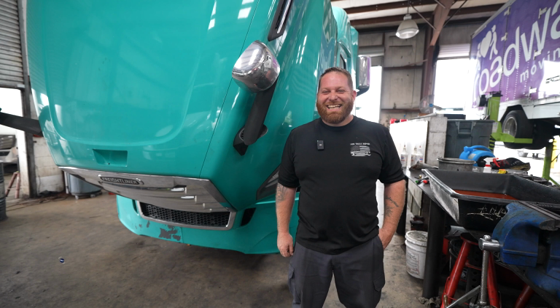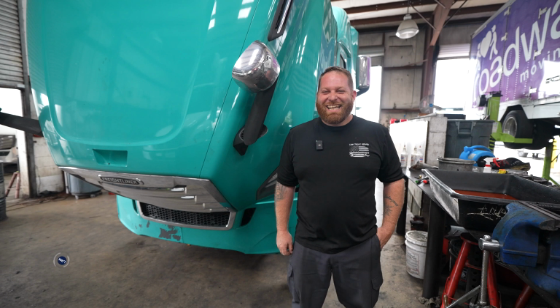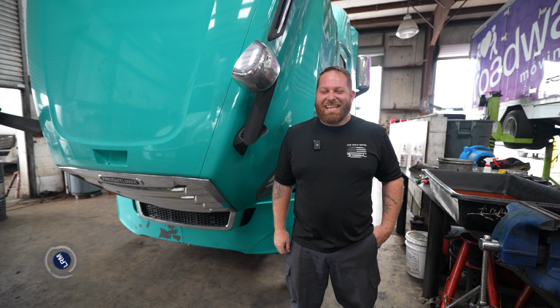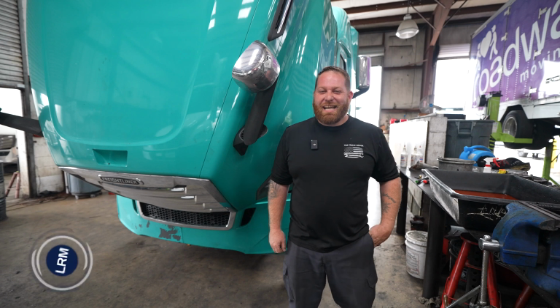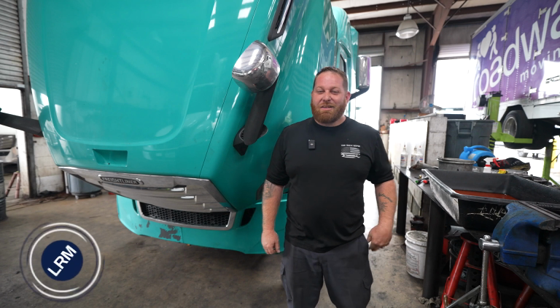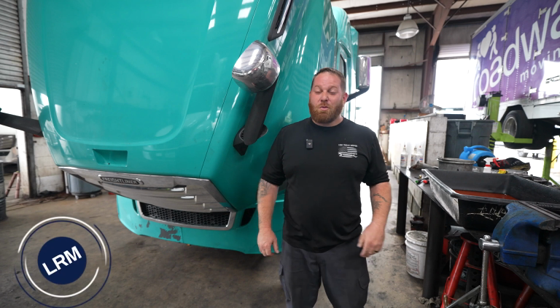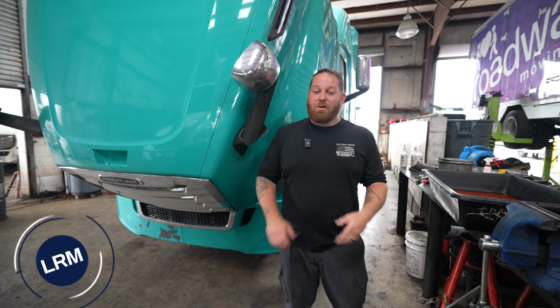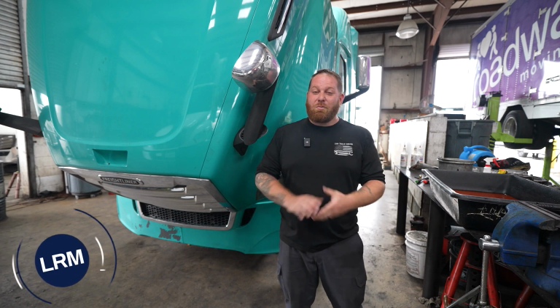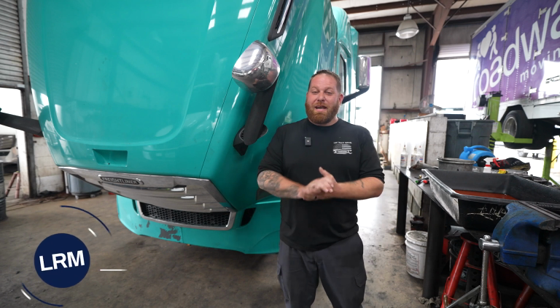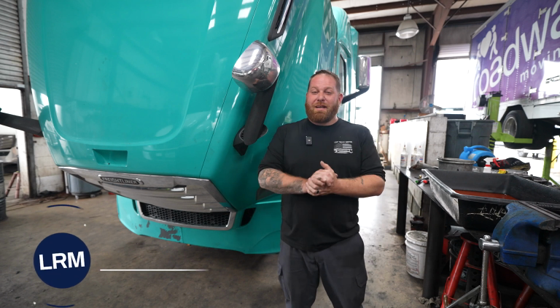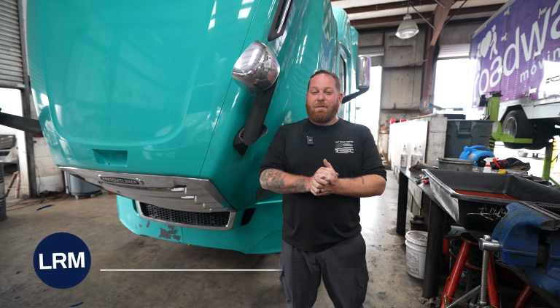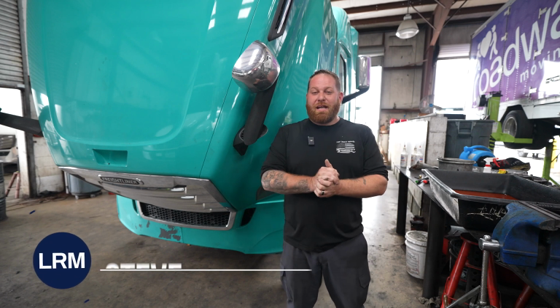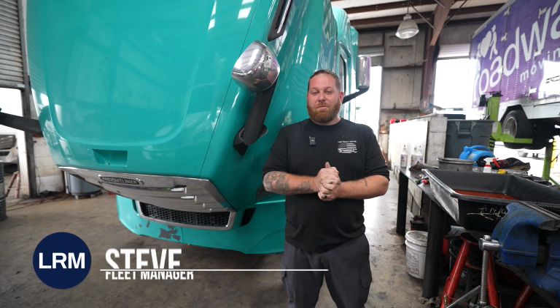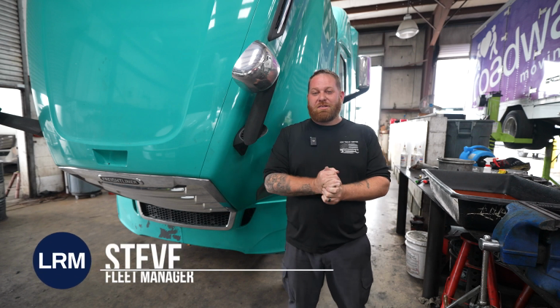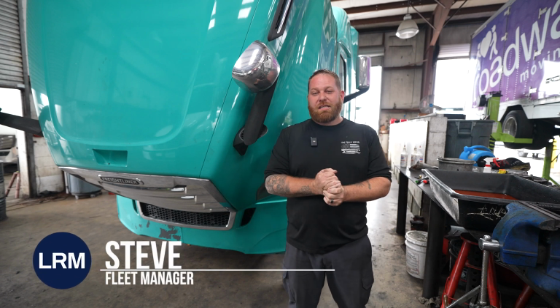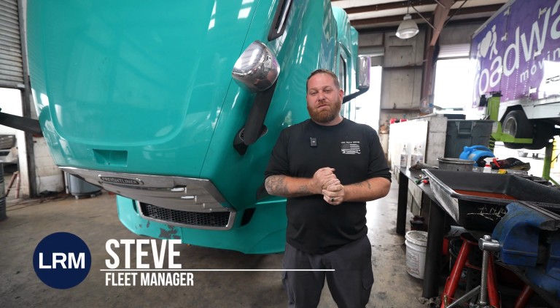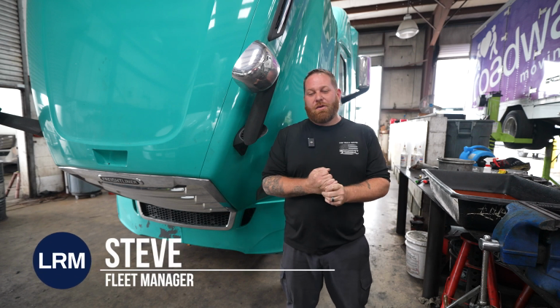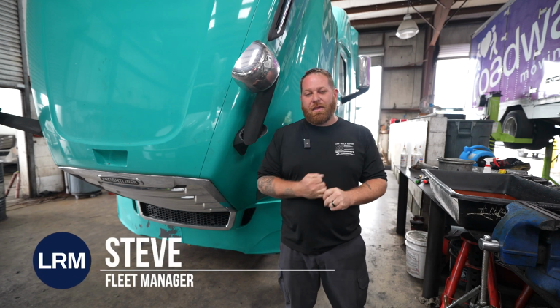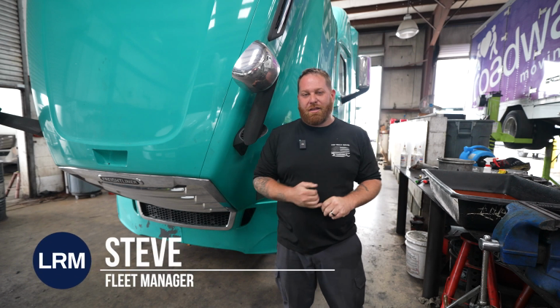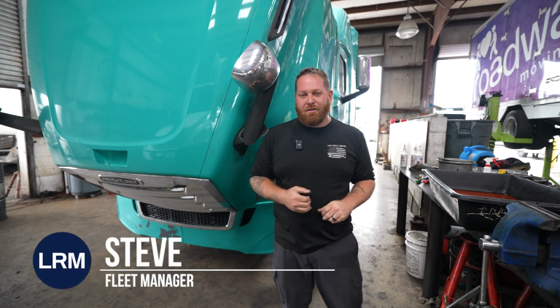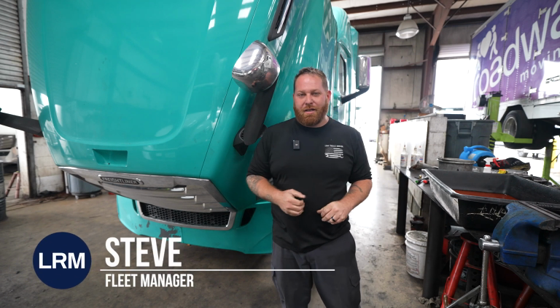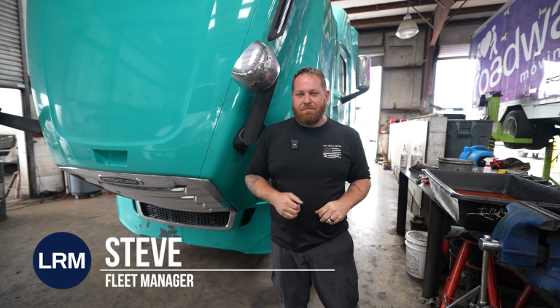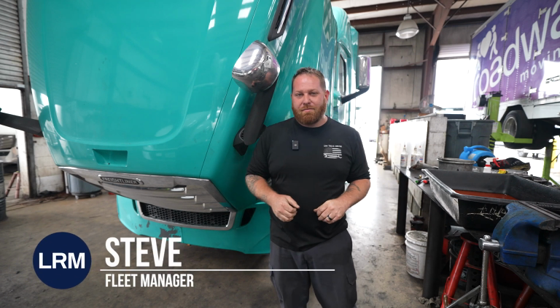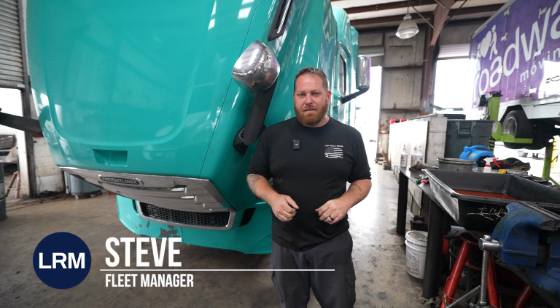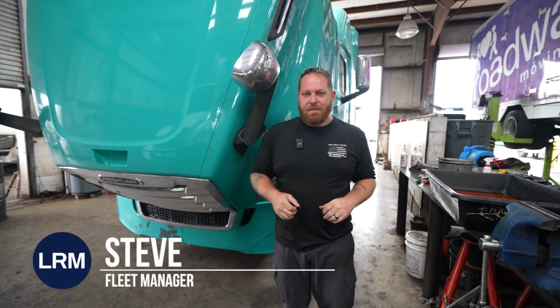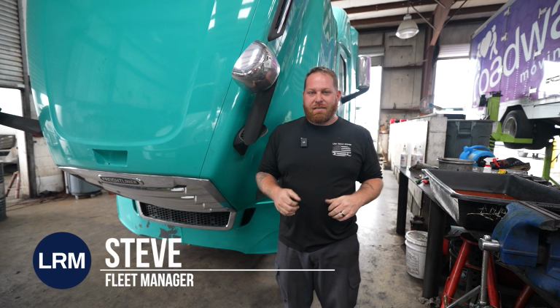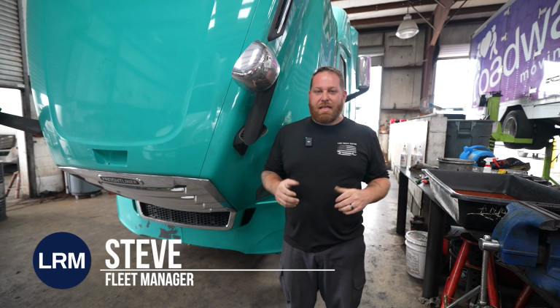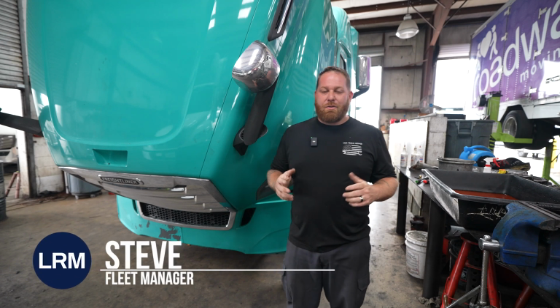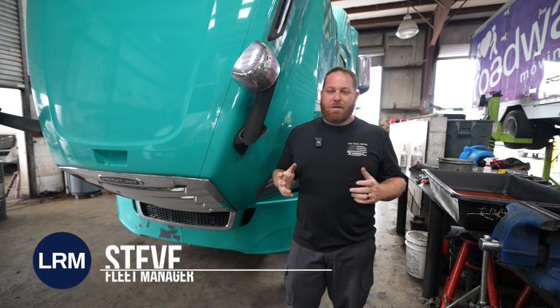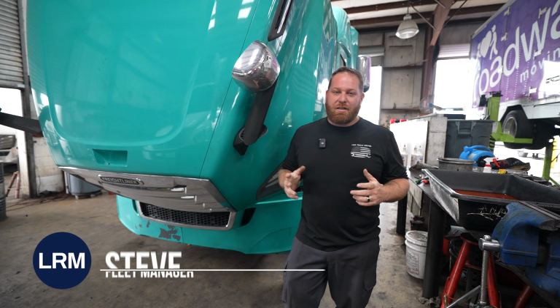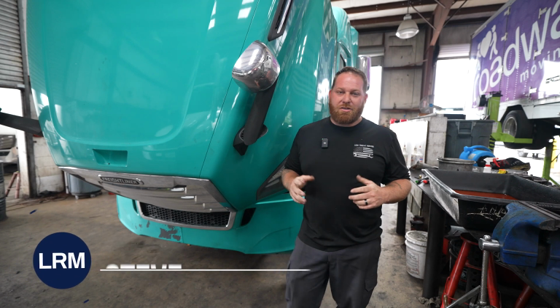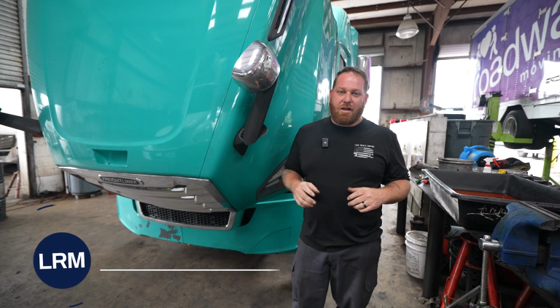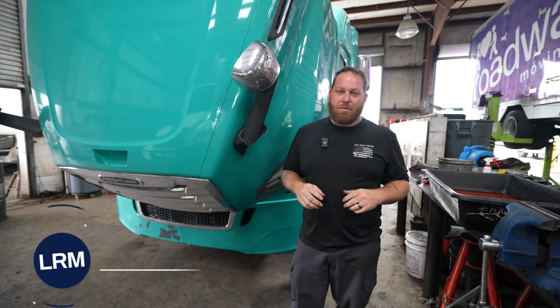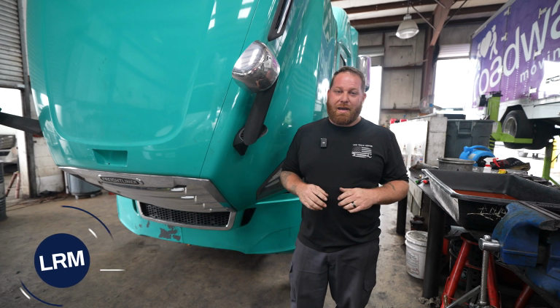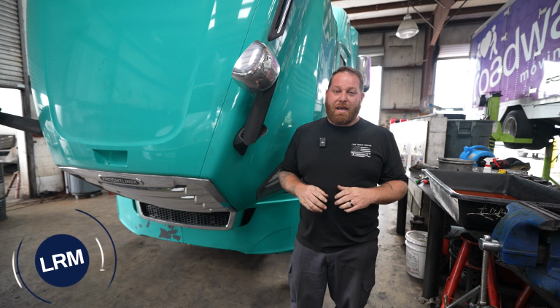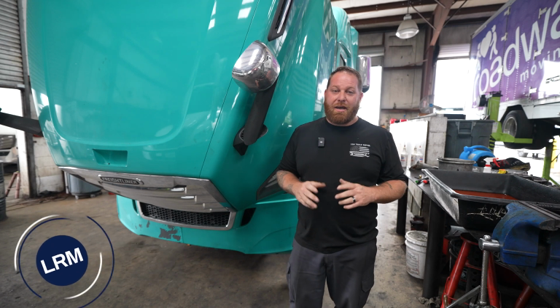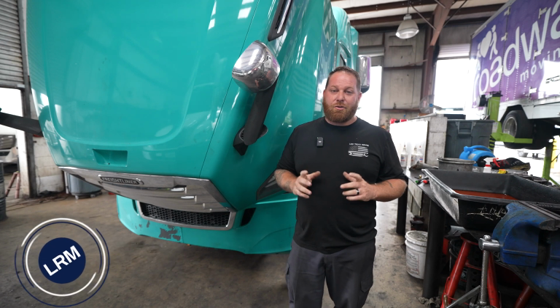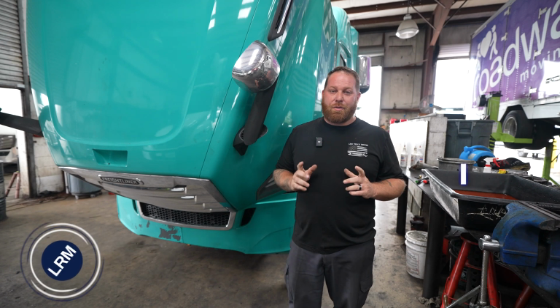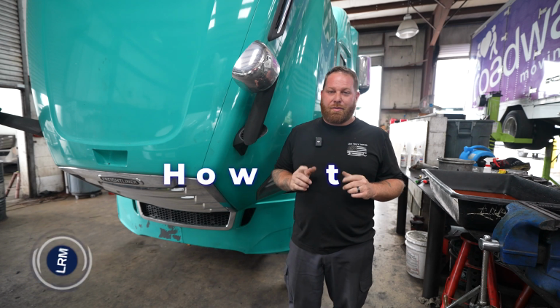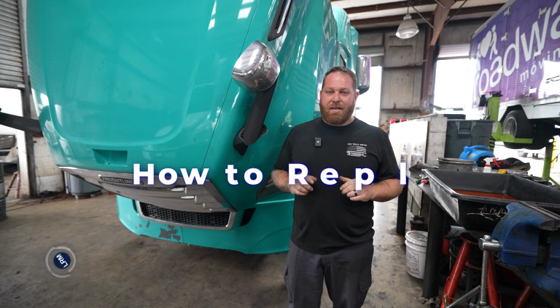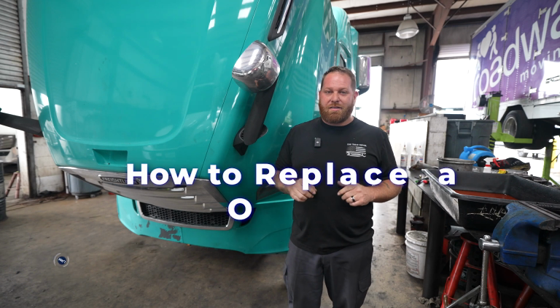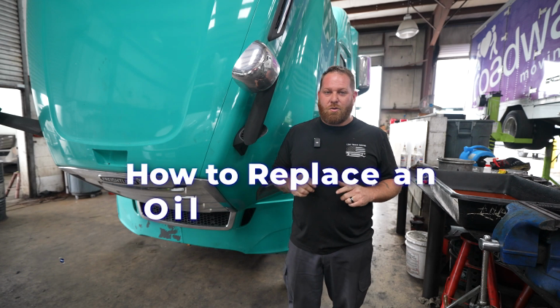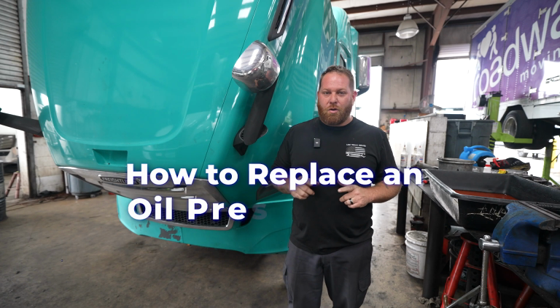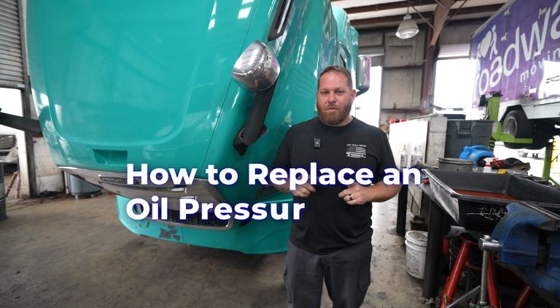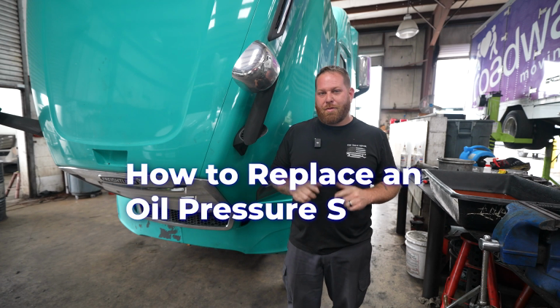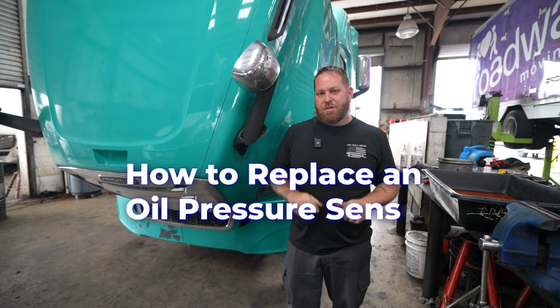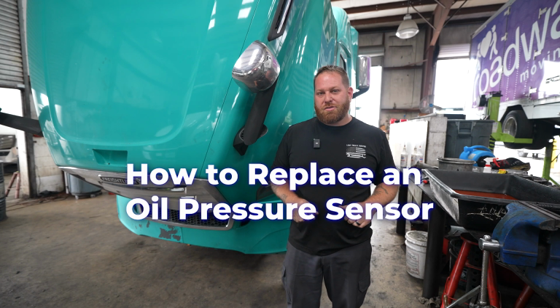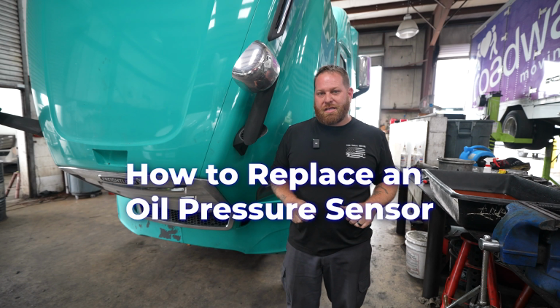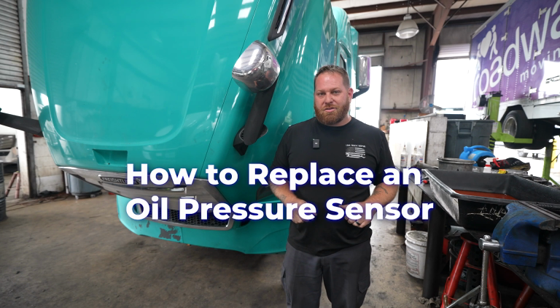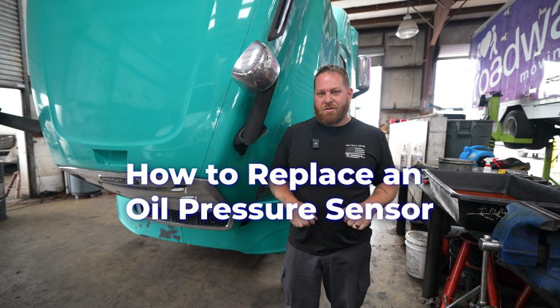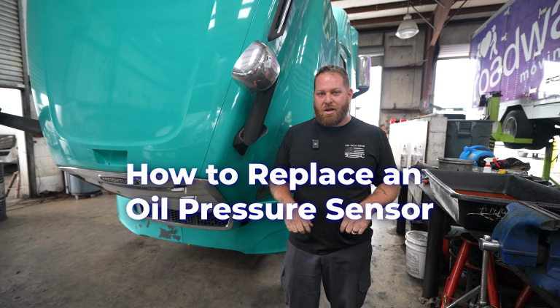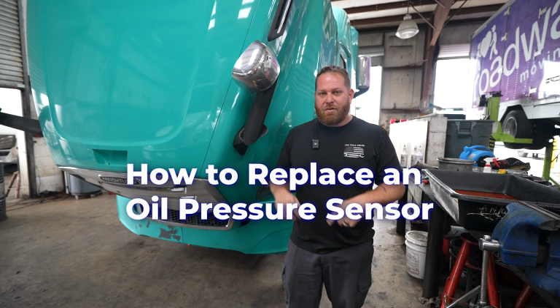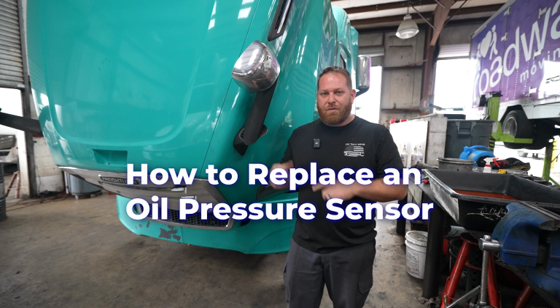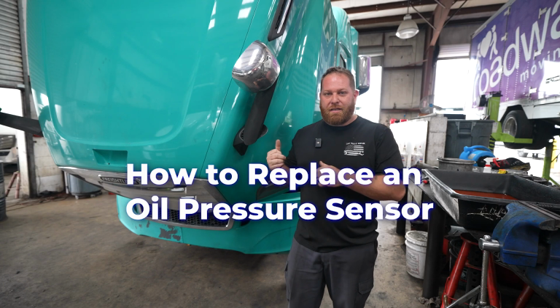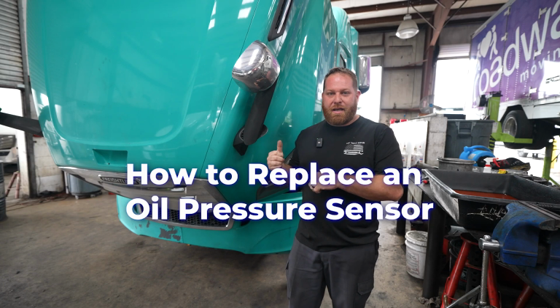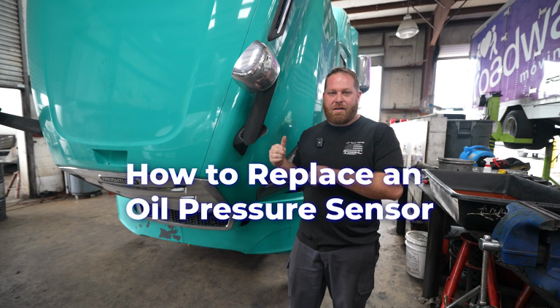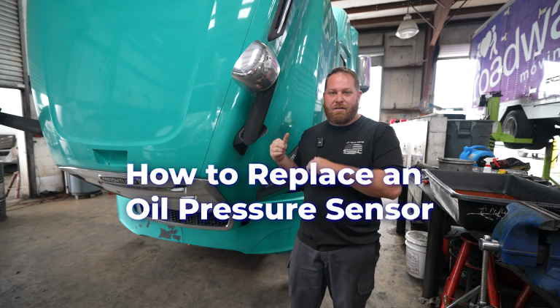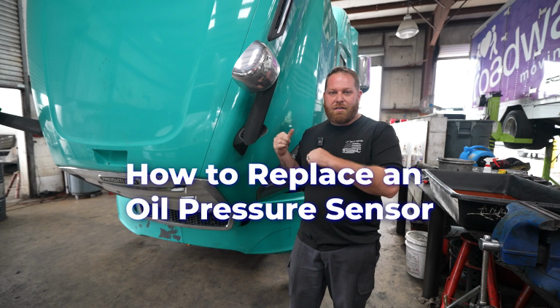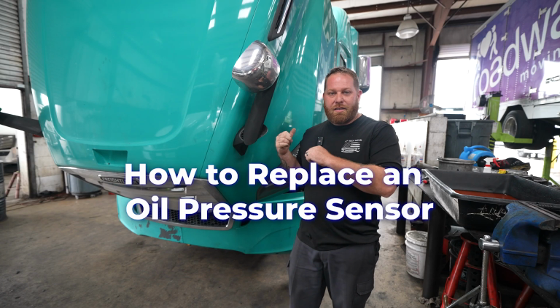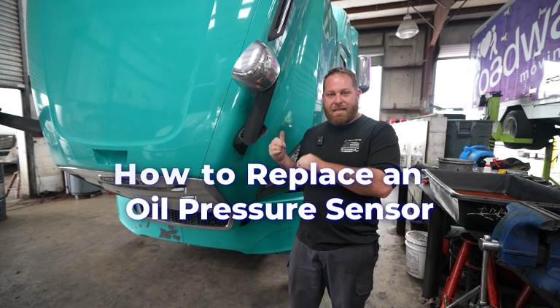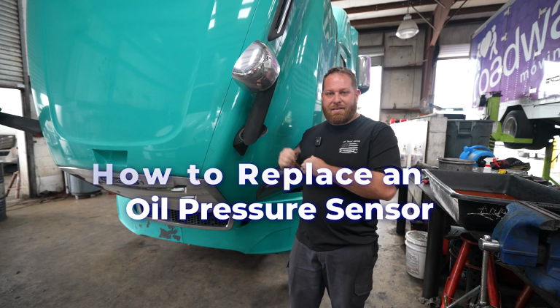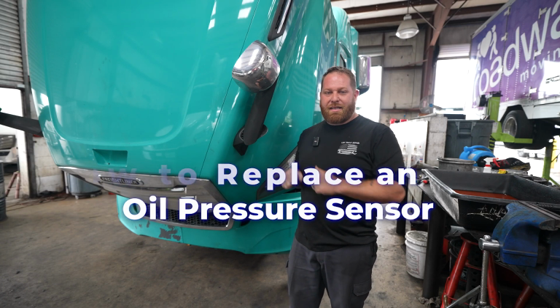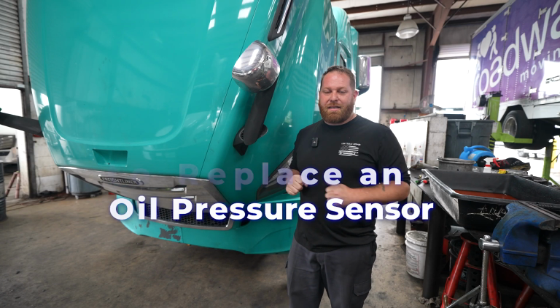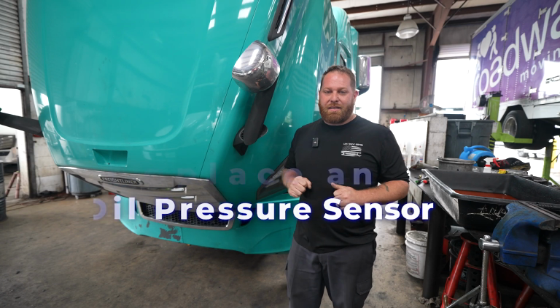Hey guys, welcome back. My name is Steve with LRM. Today we're going to talk about how to replace an oil pressure sensor on your Freightliner Cascadia.